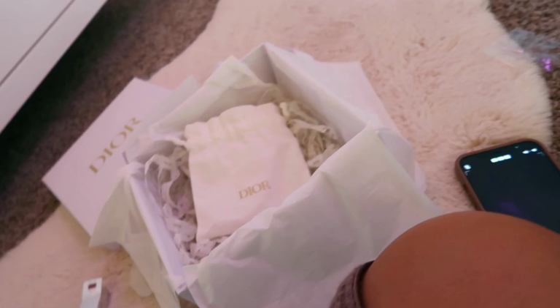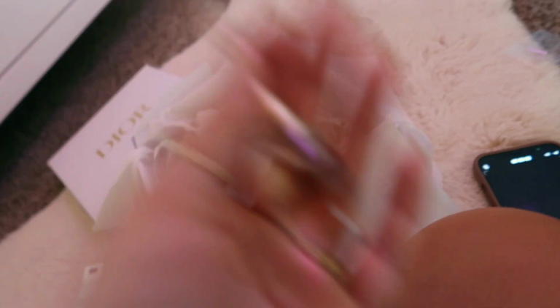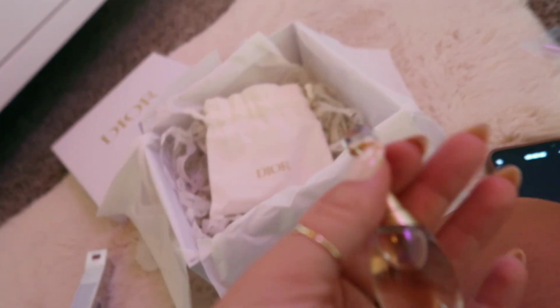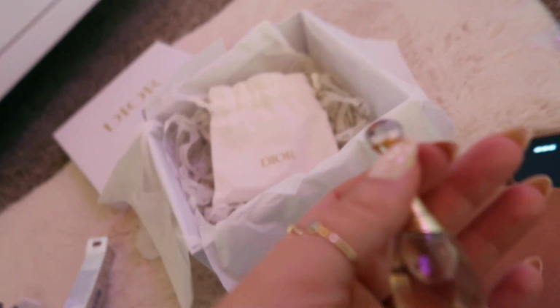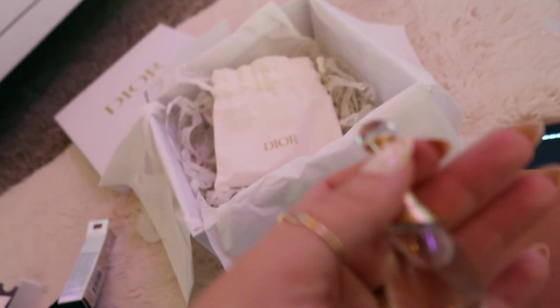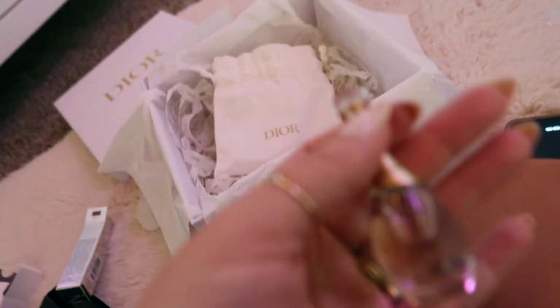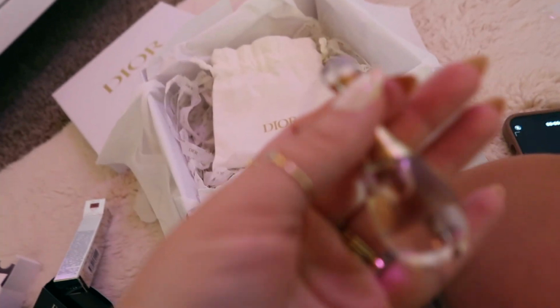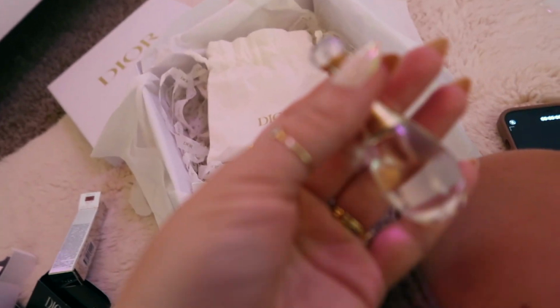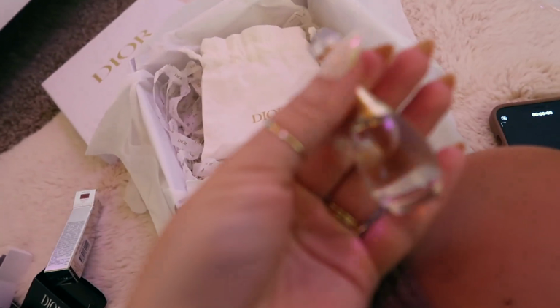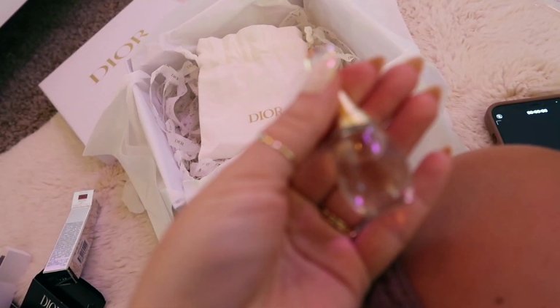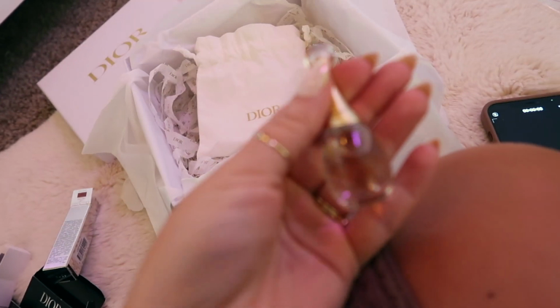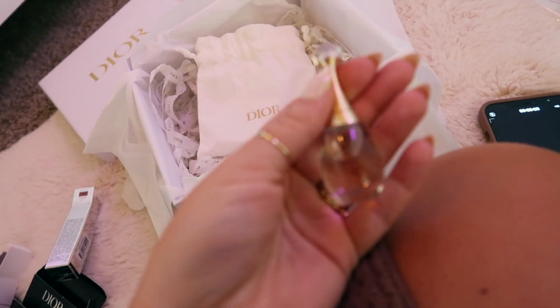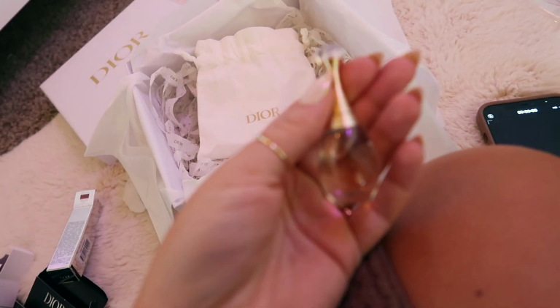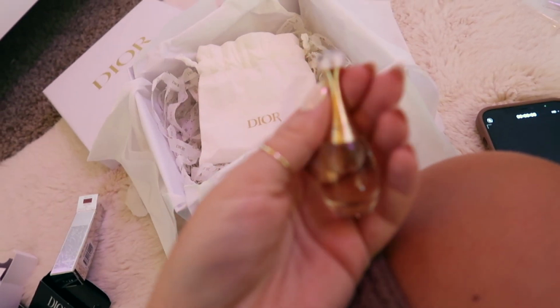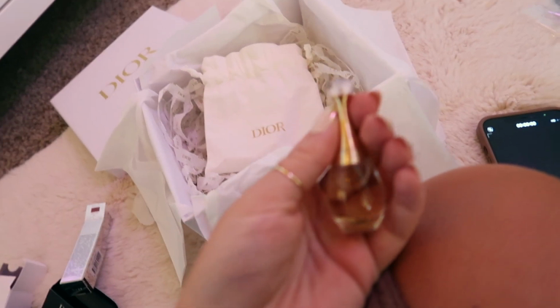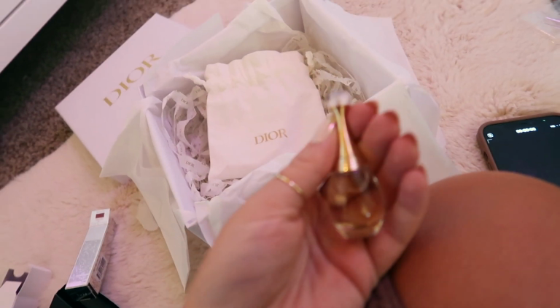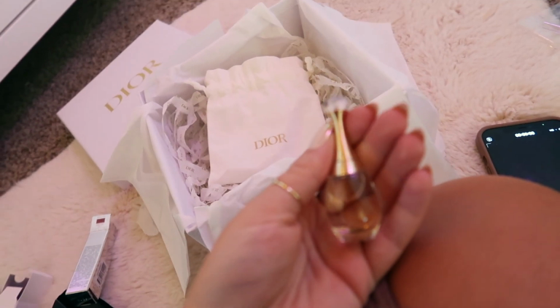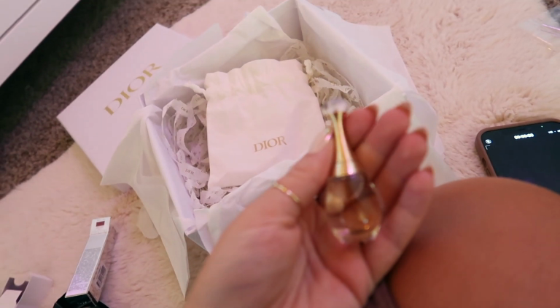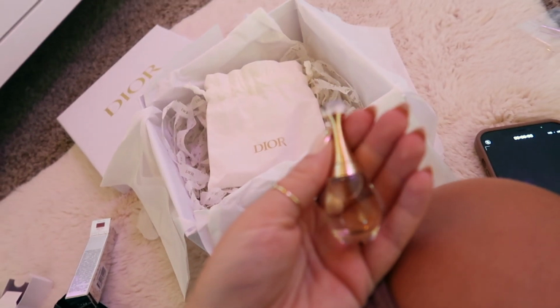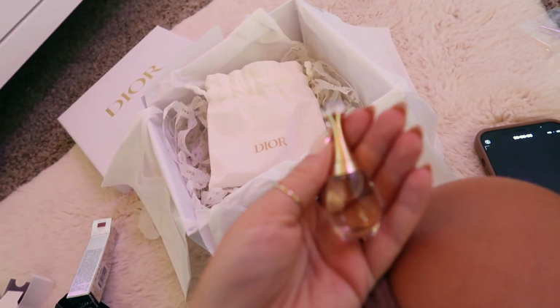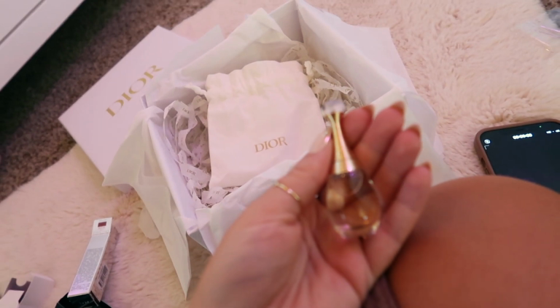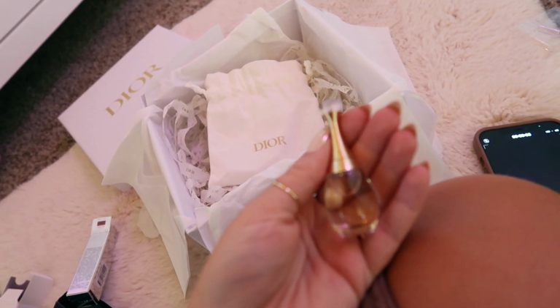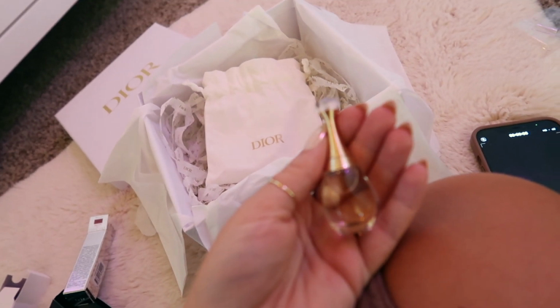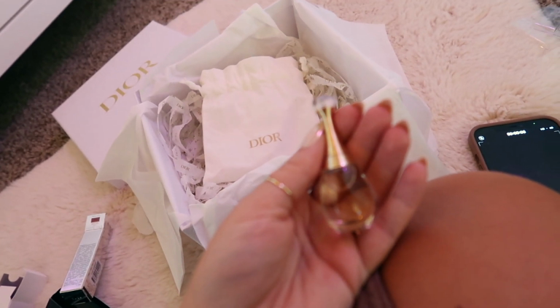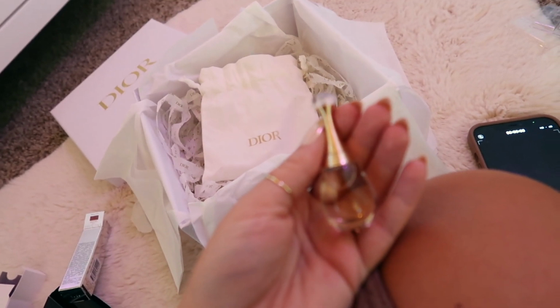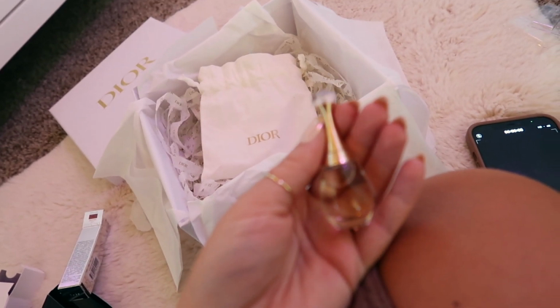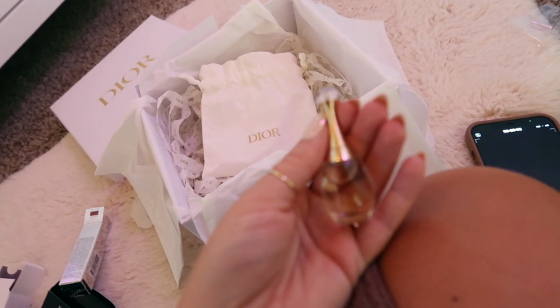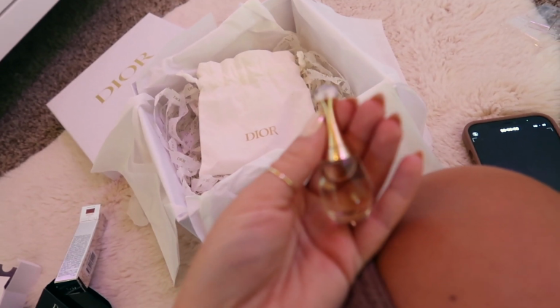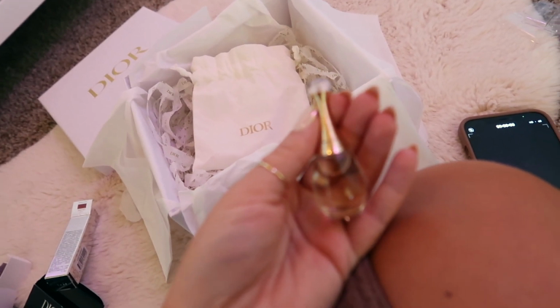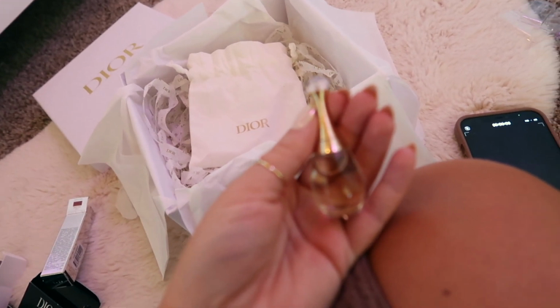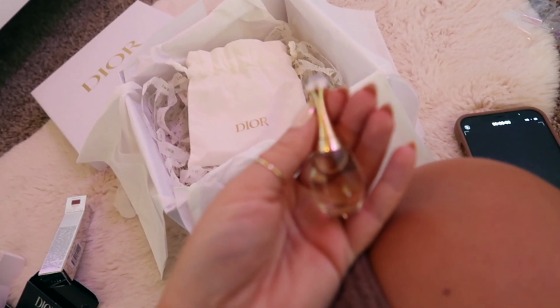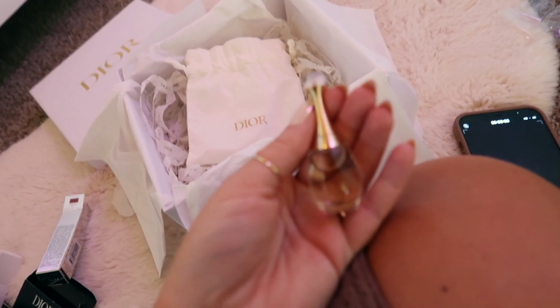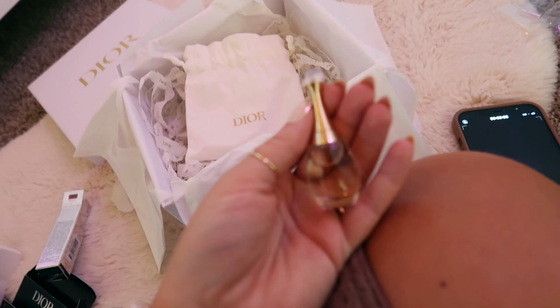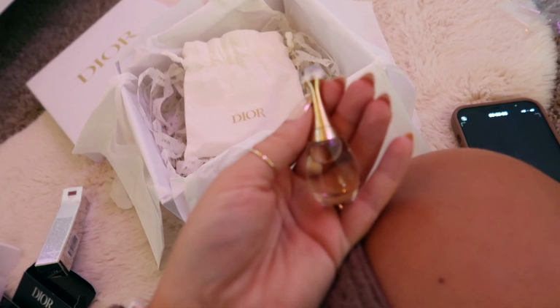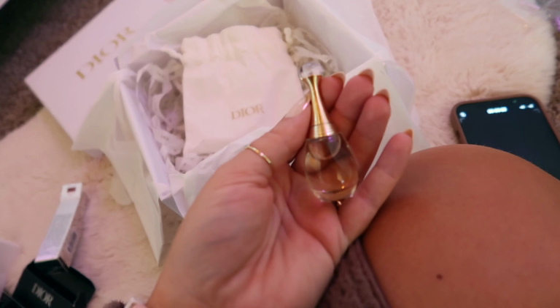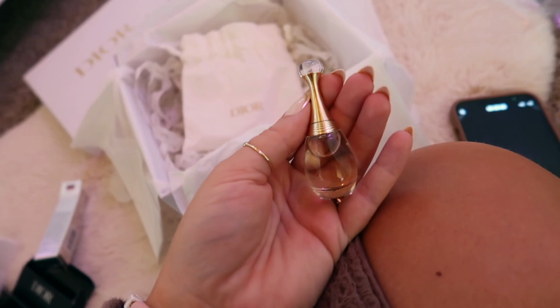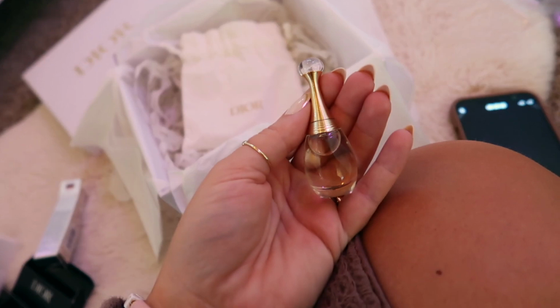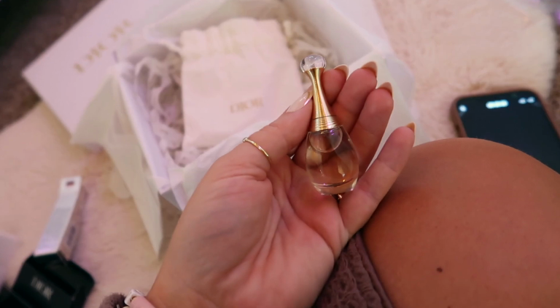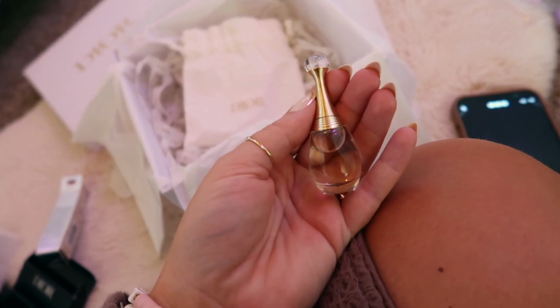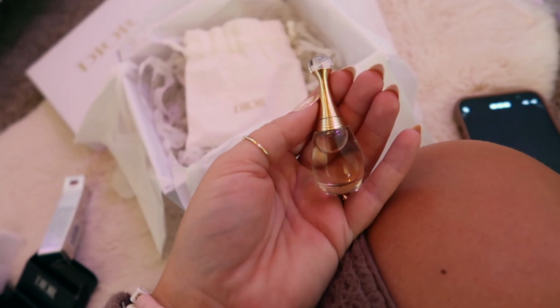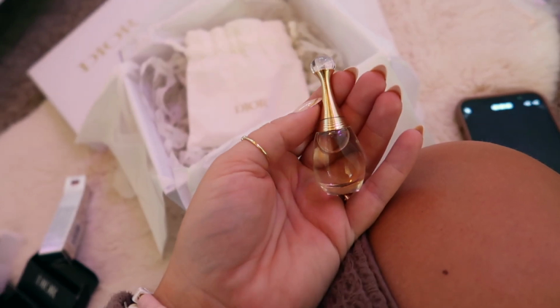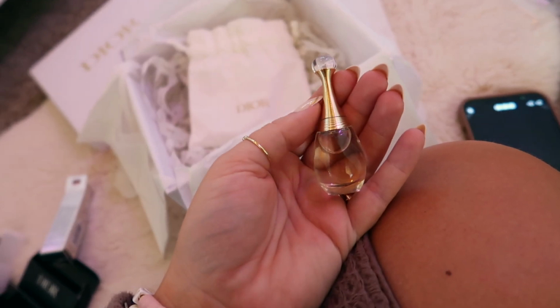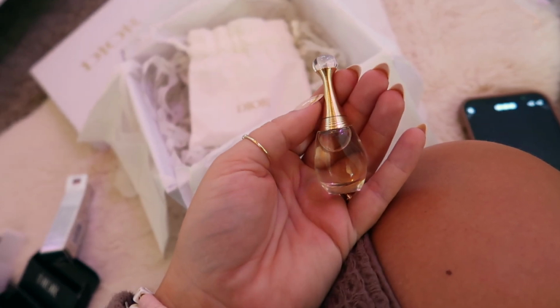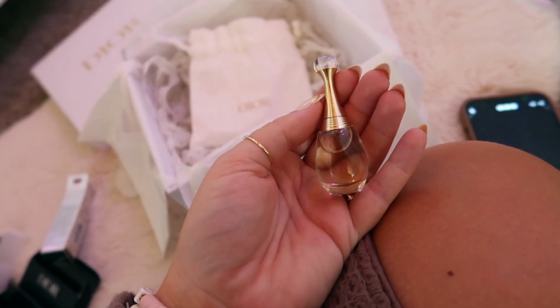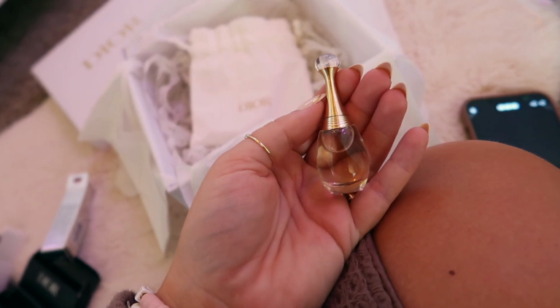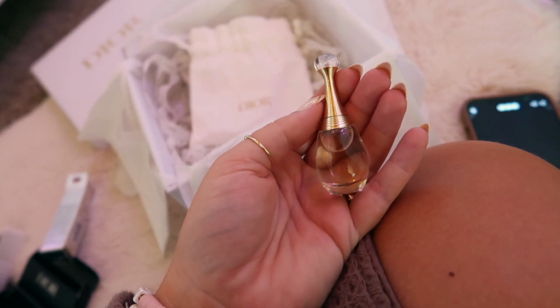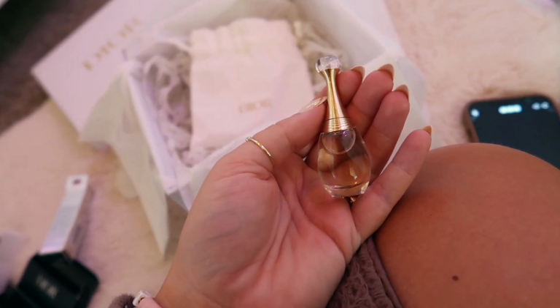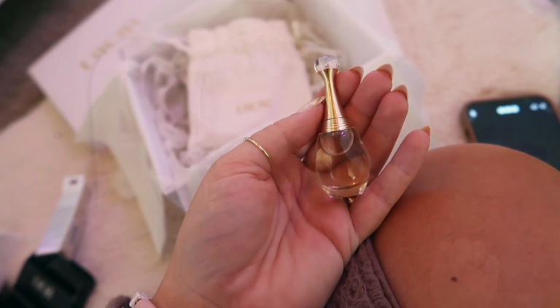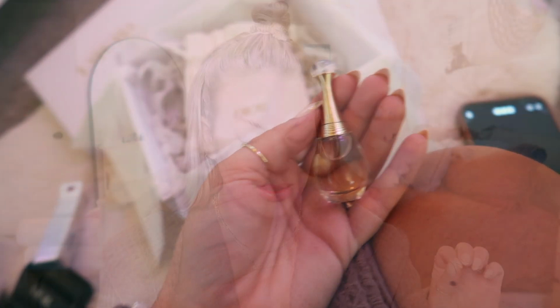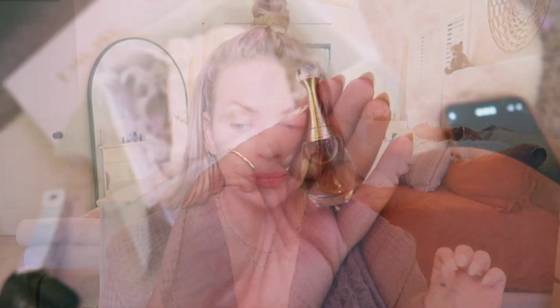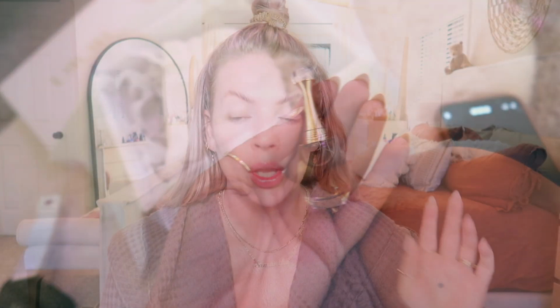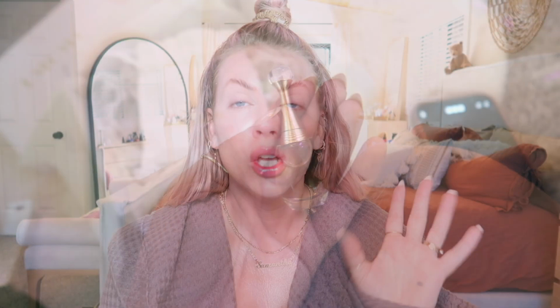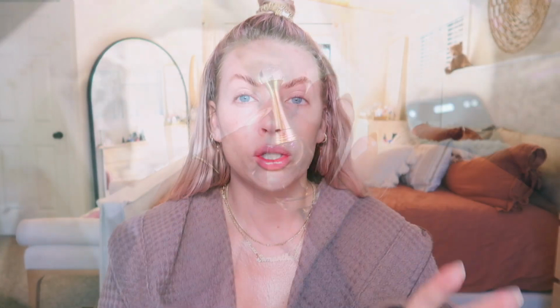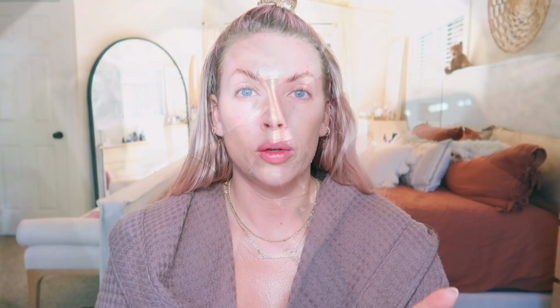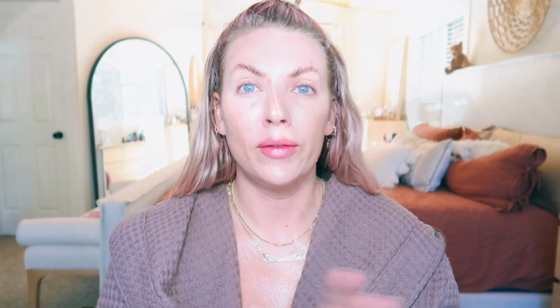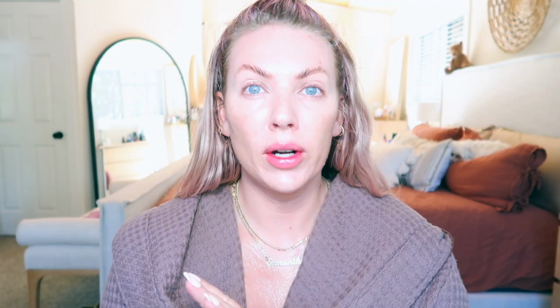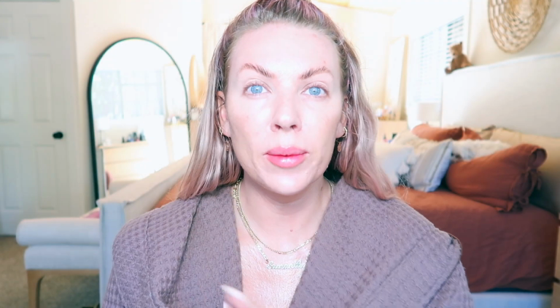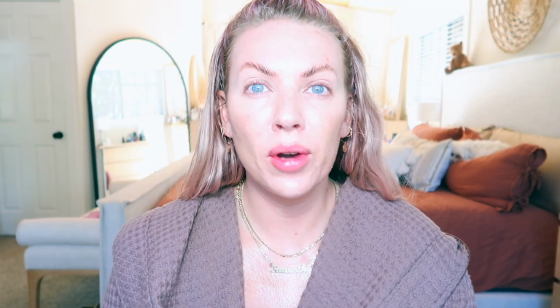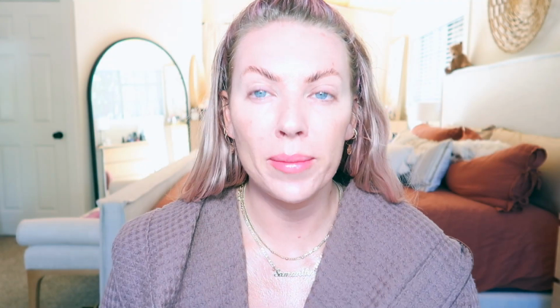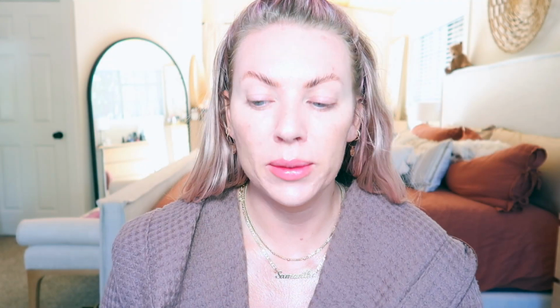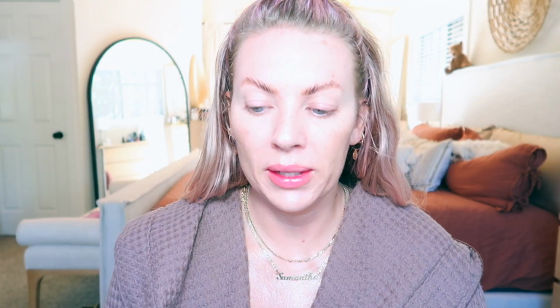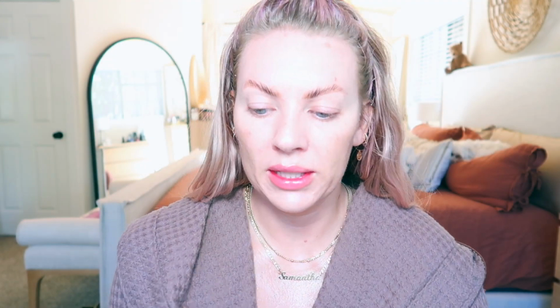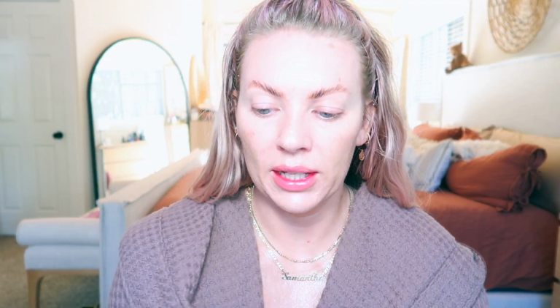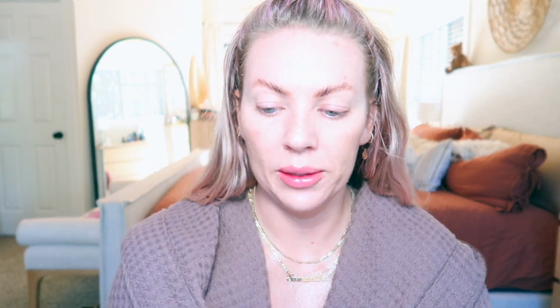The J'adore — is it floral? I'm not really sure what J'adore is, but it's actually very nice, very sophisticated. Smells like you're rich.